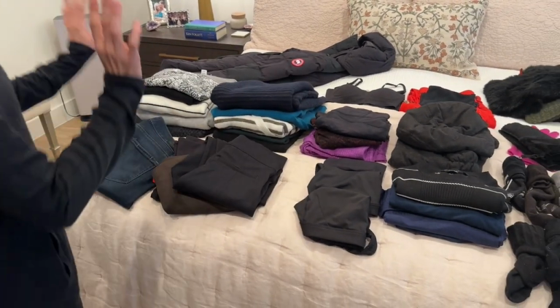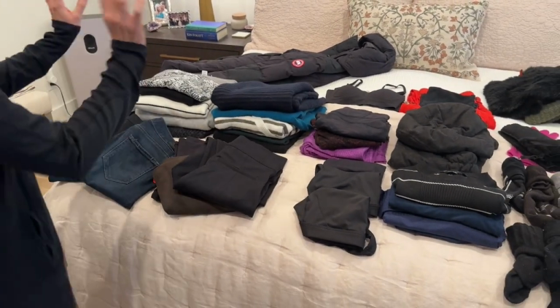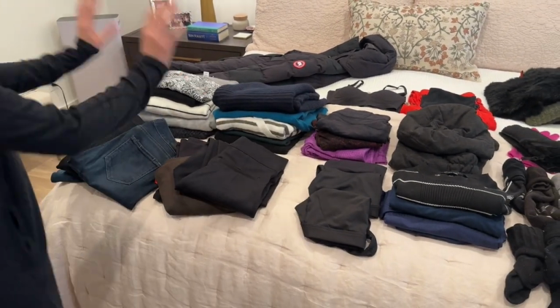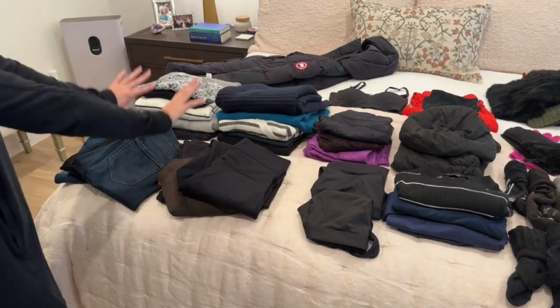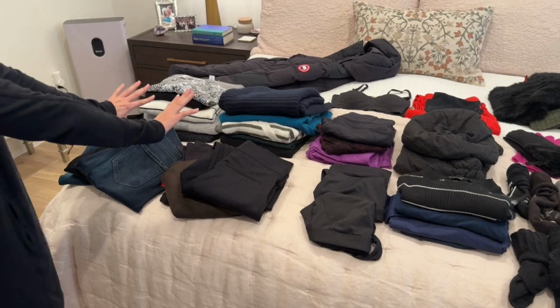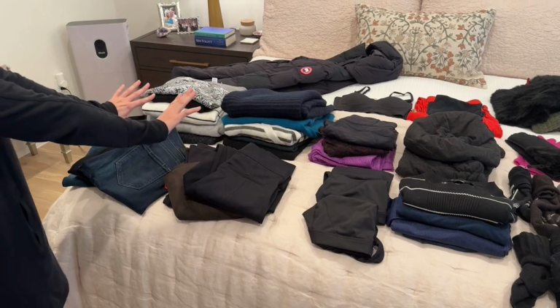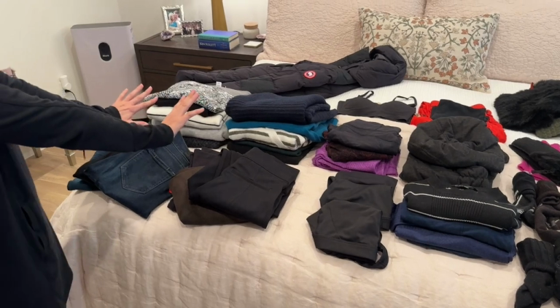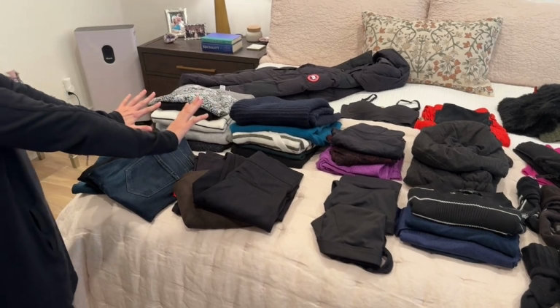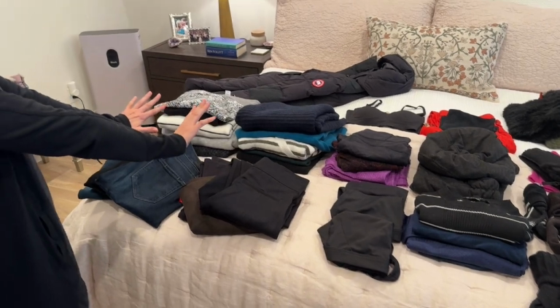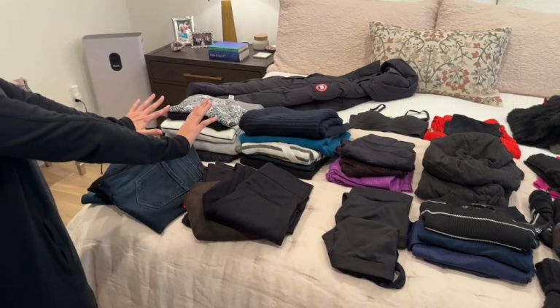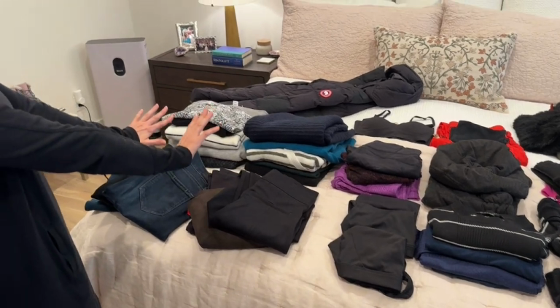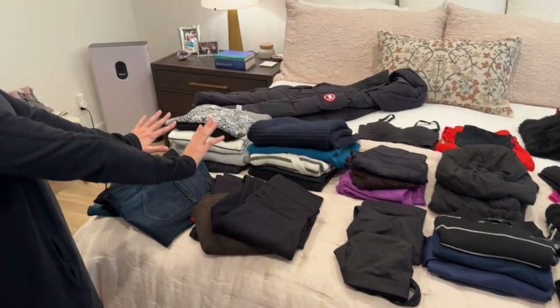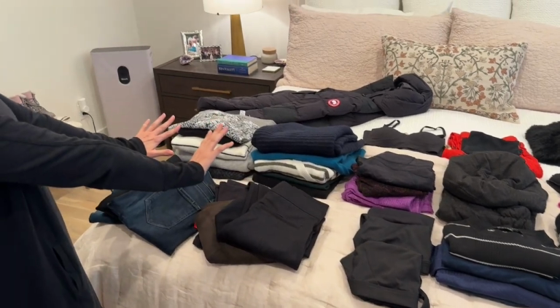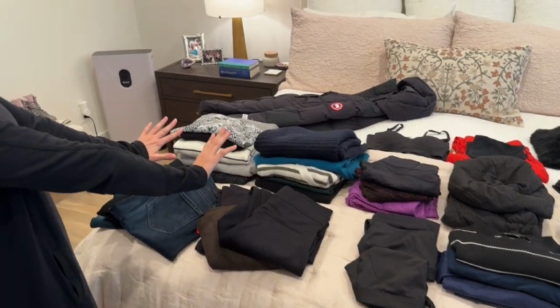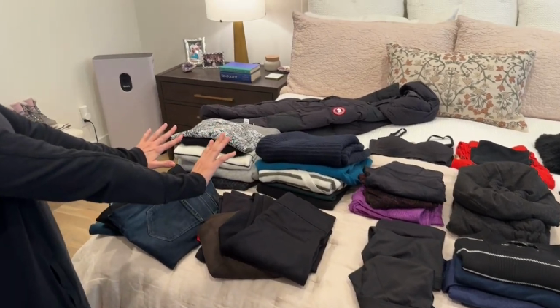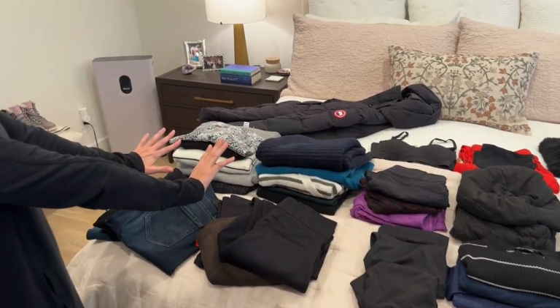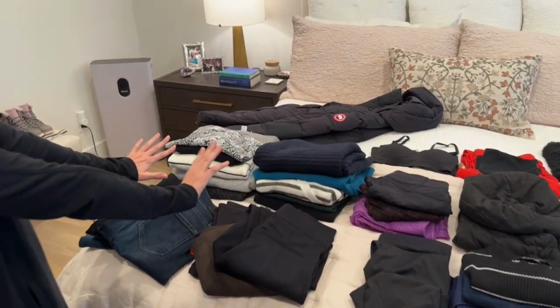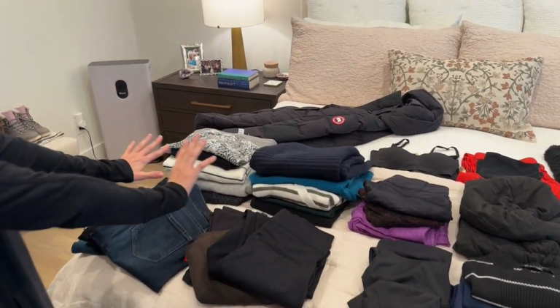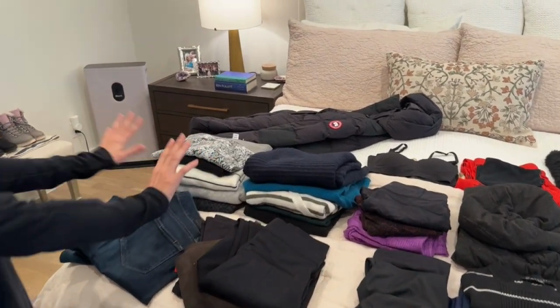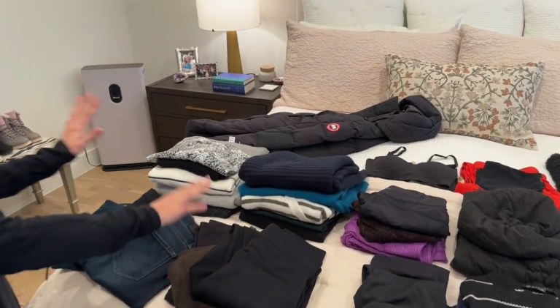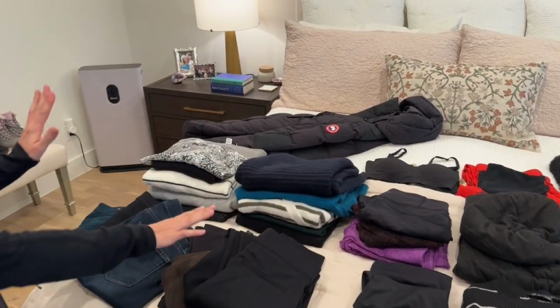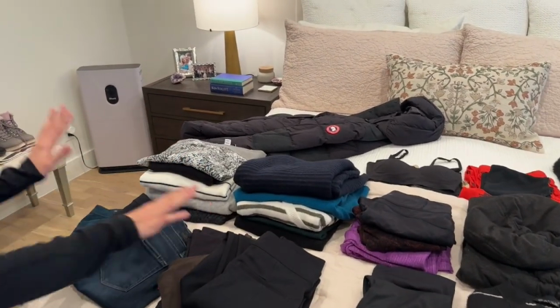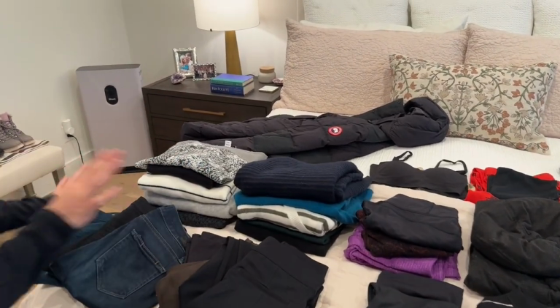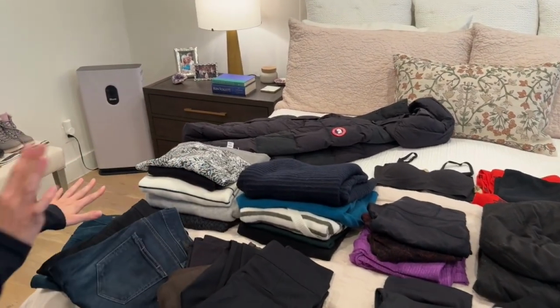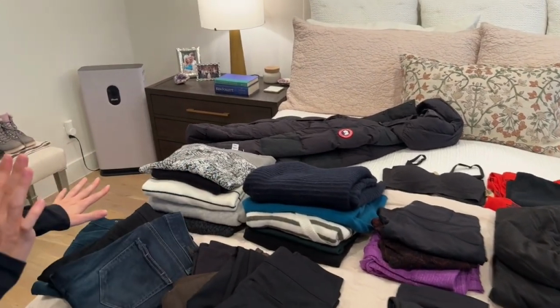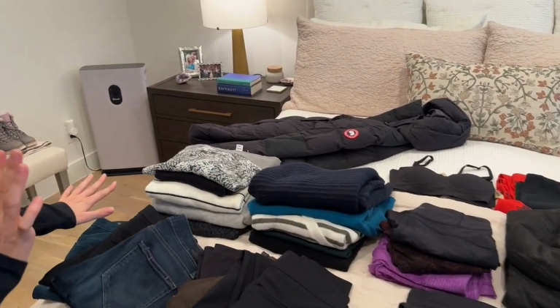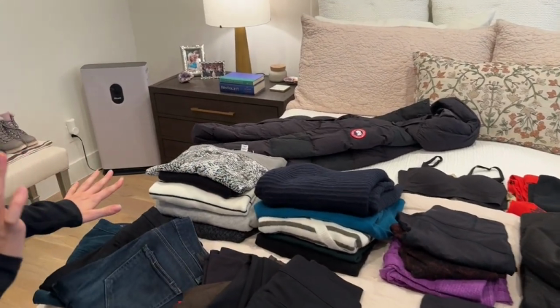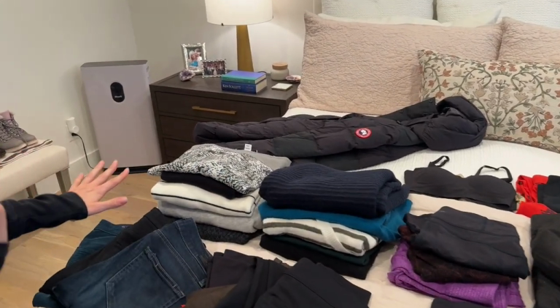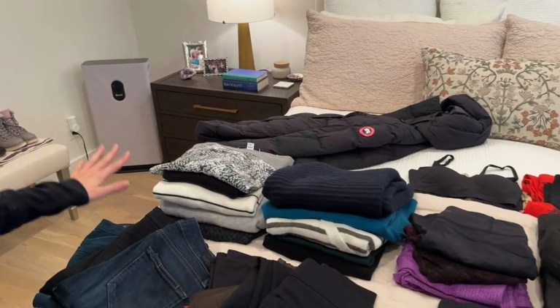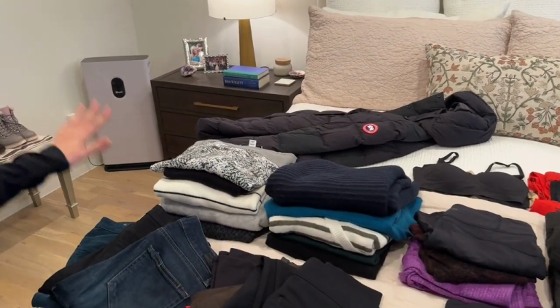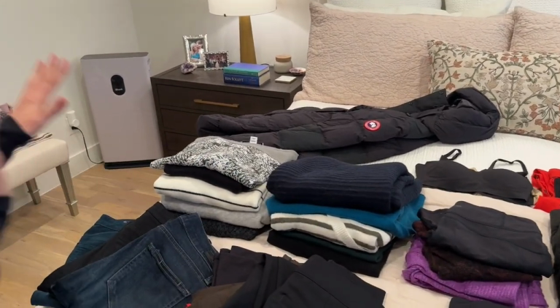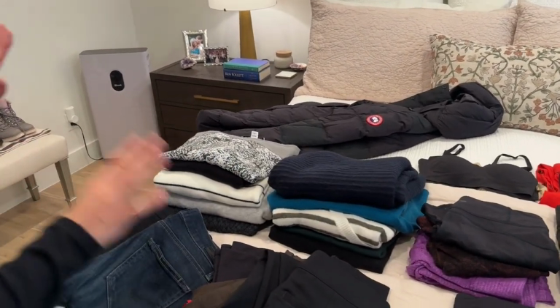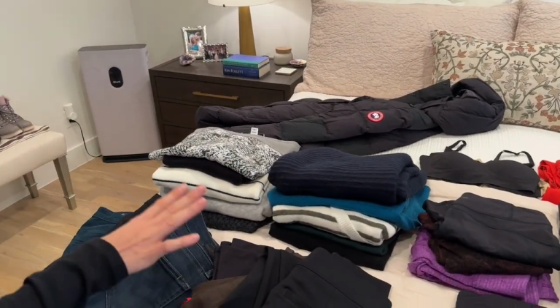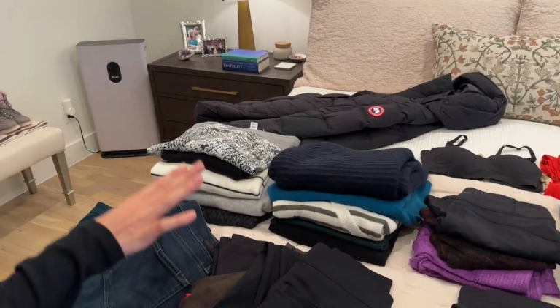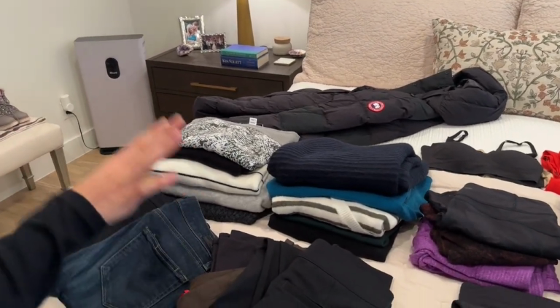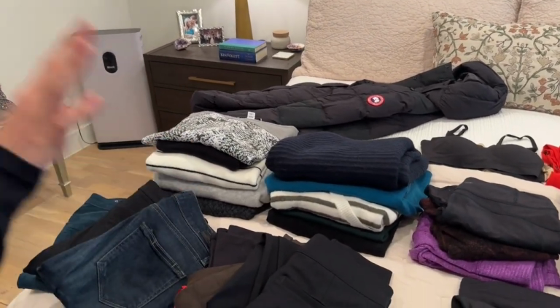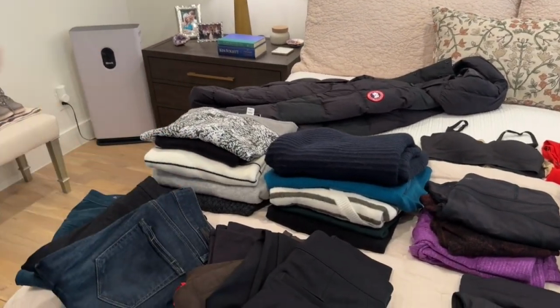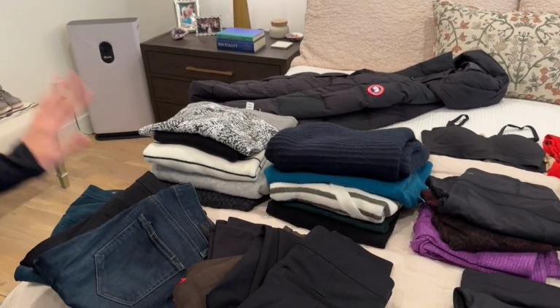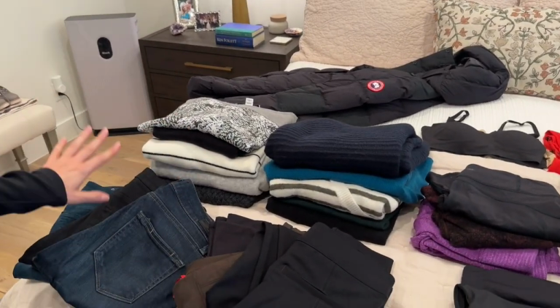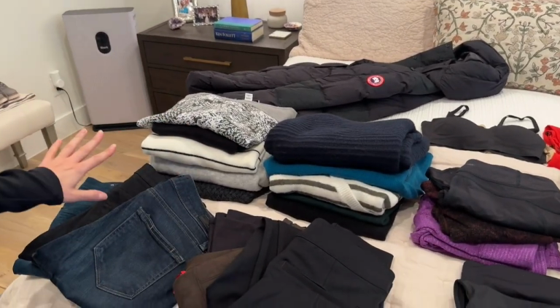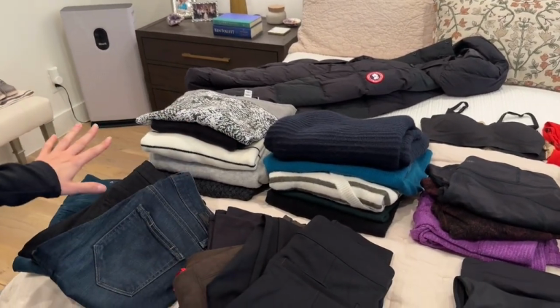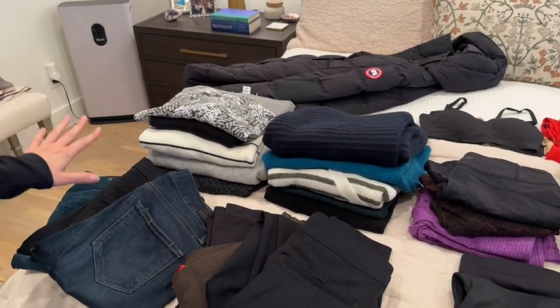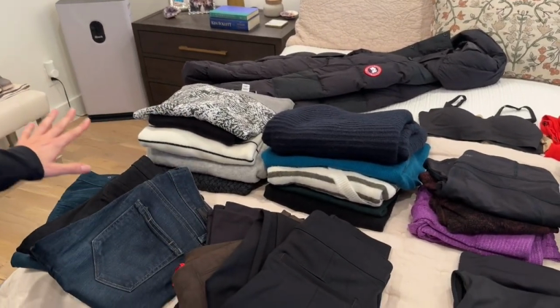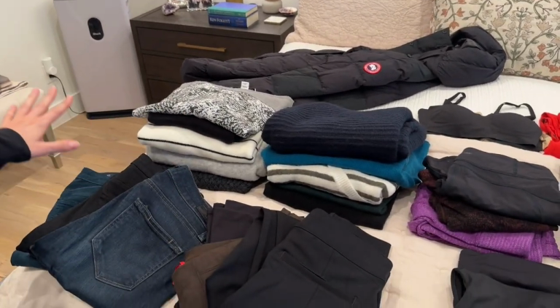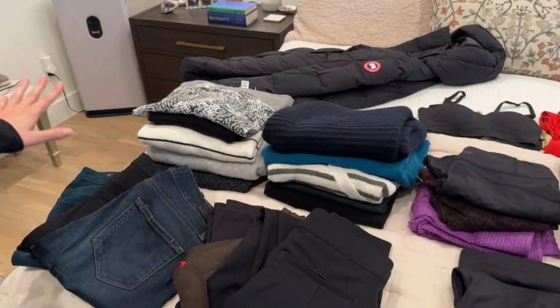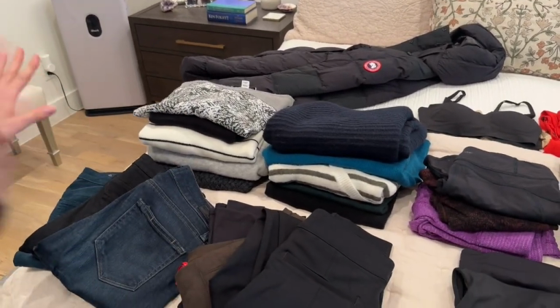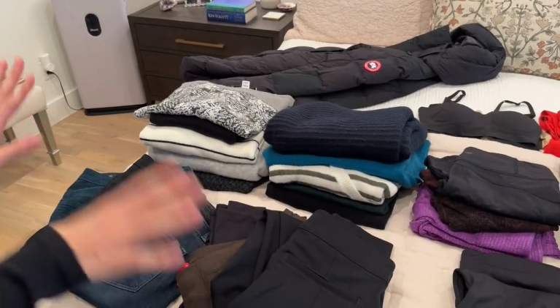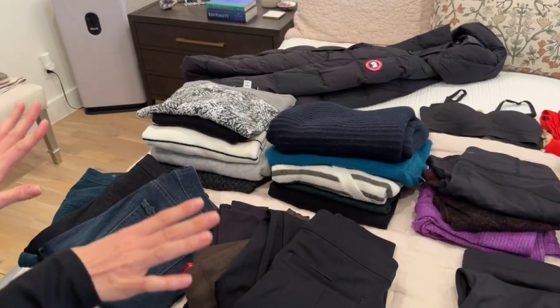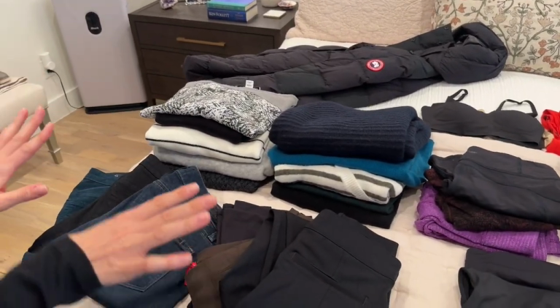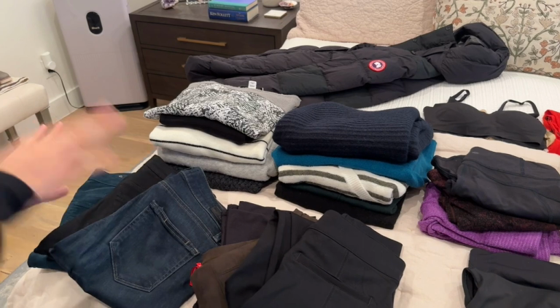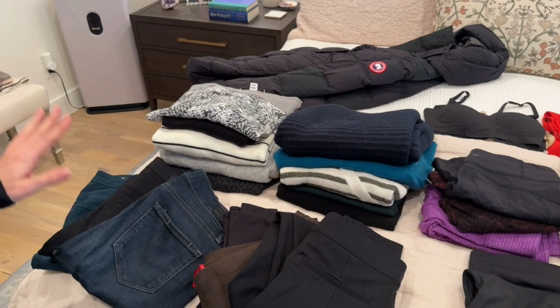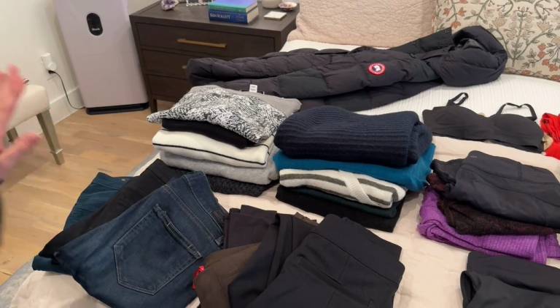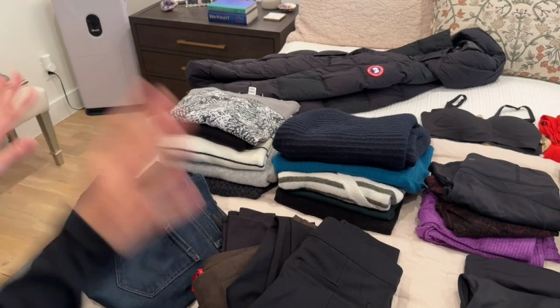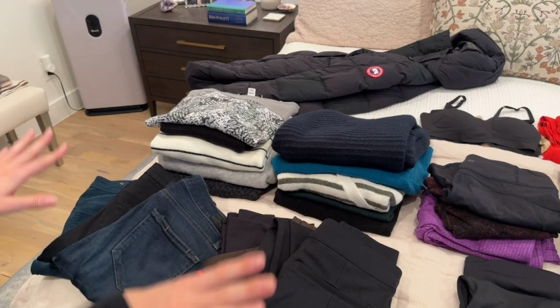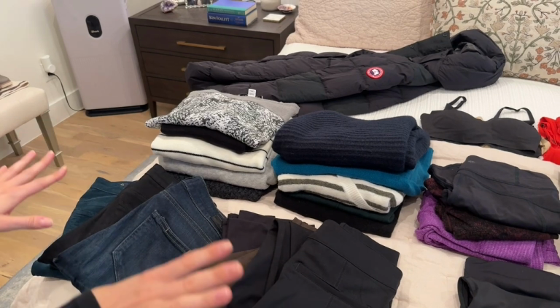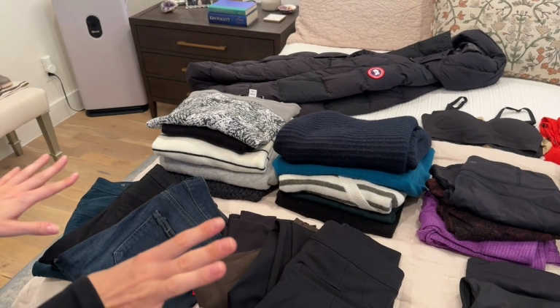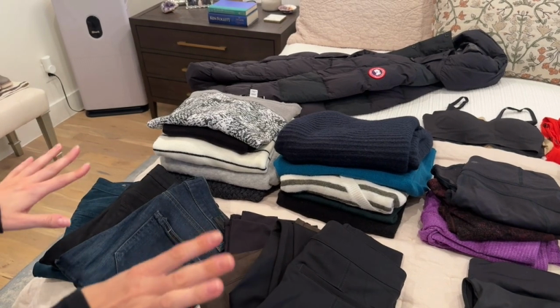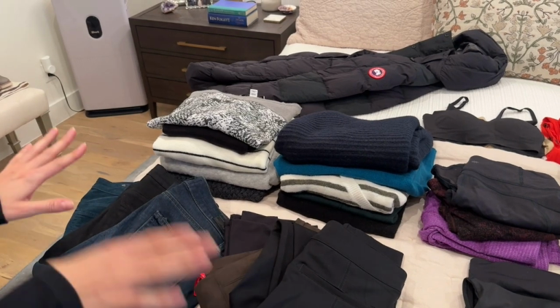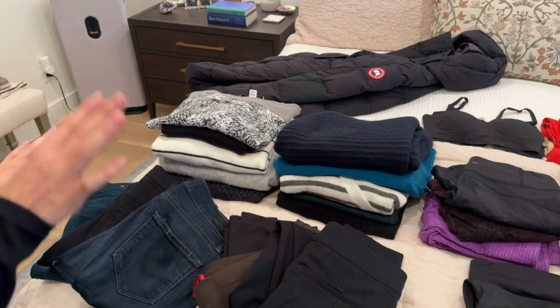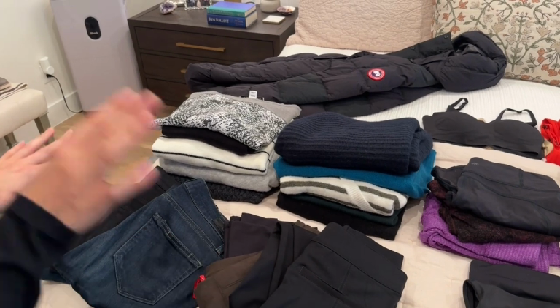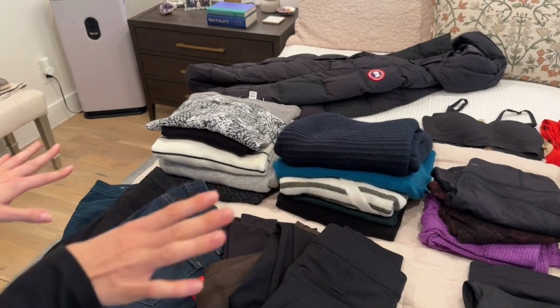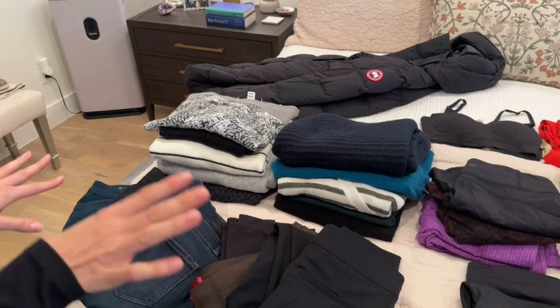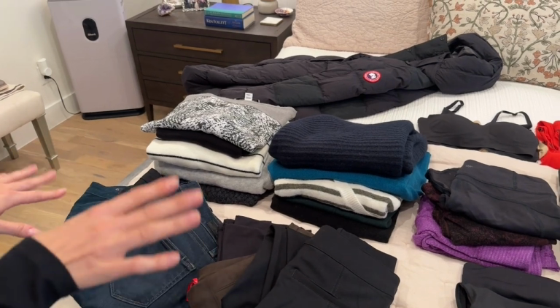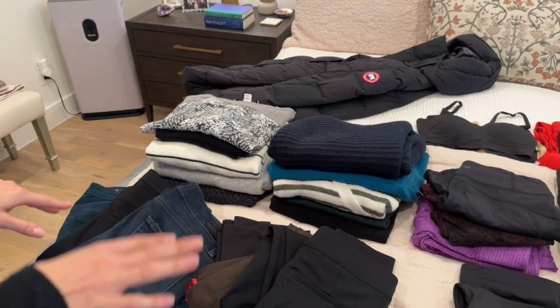So then sweaters — I have nine sweaters, kind of a mix of dressed up and casual since we are in Europe during the holidays.